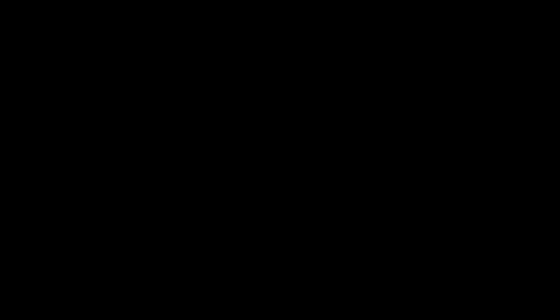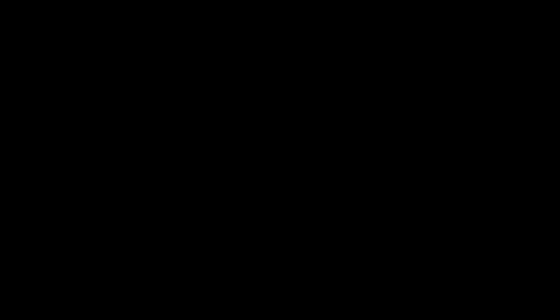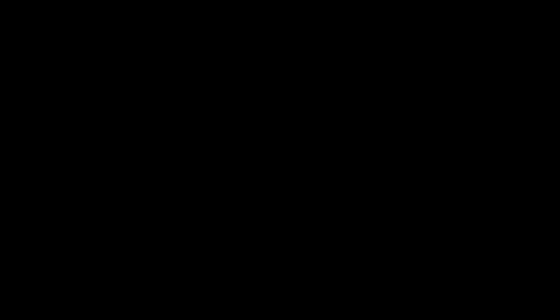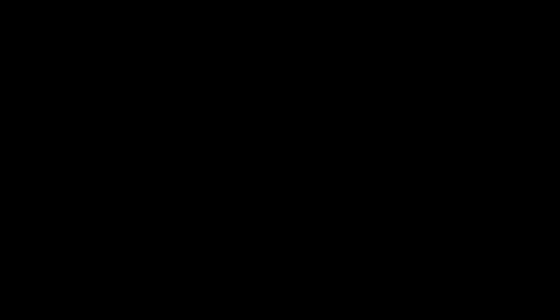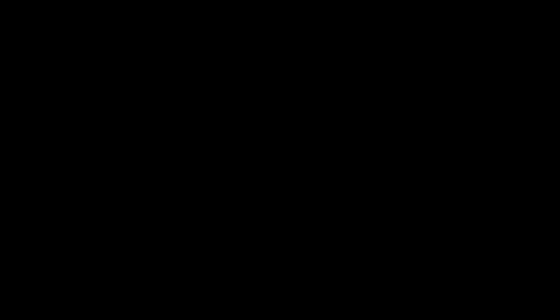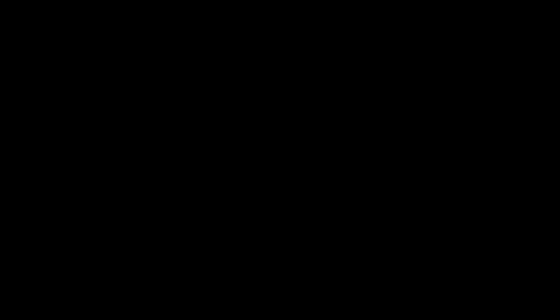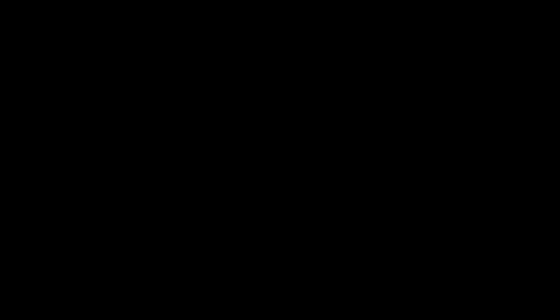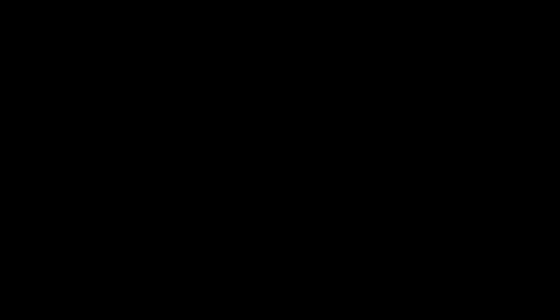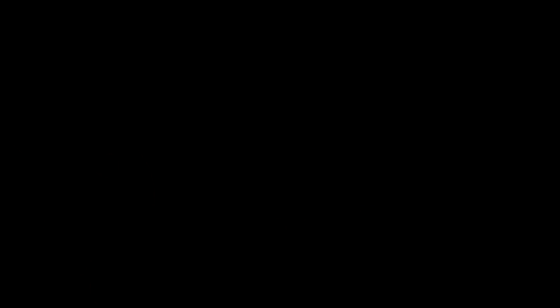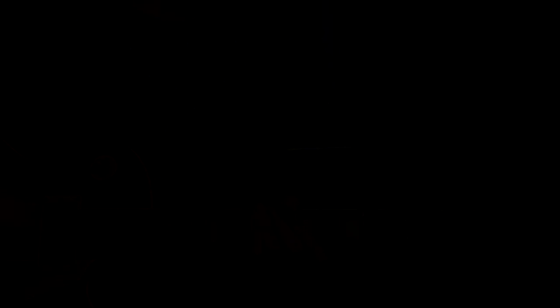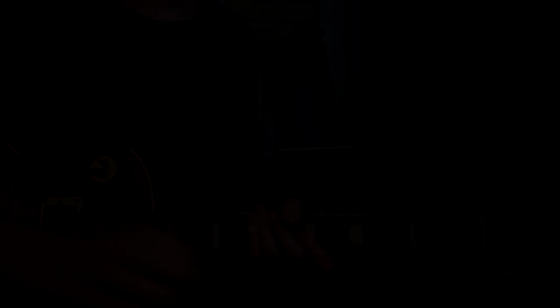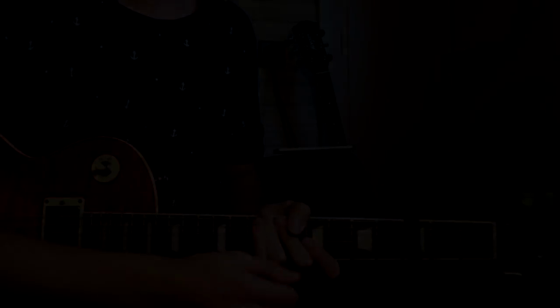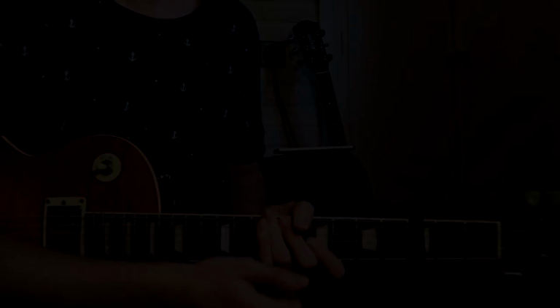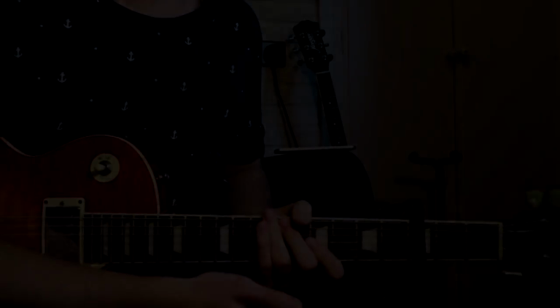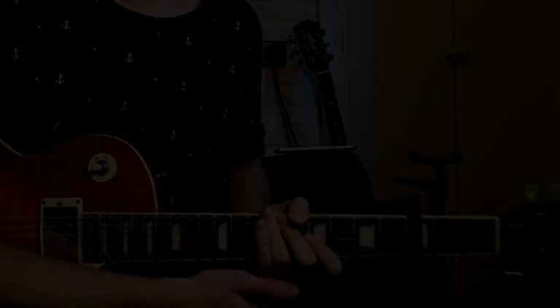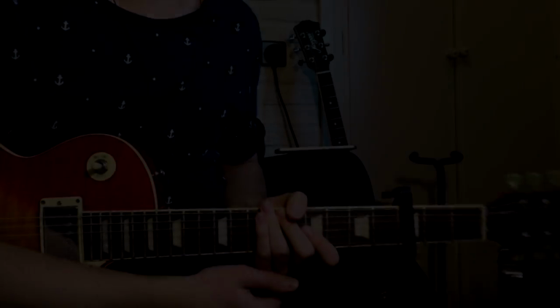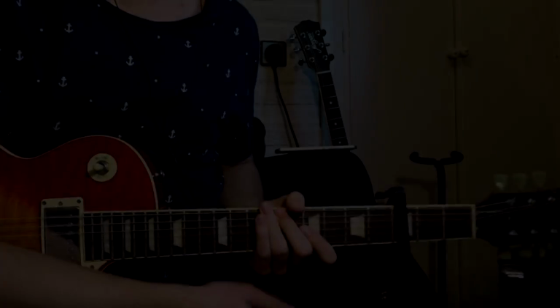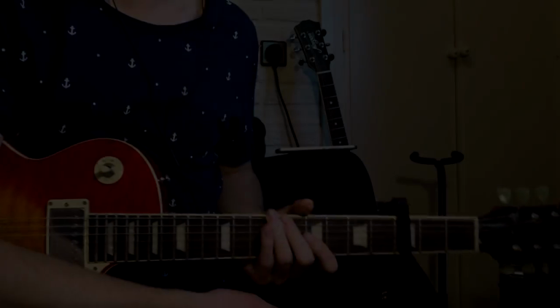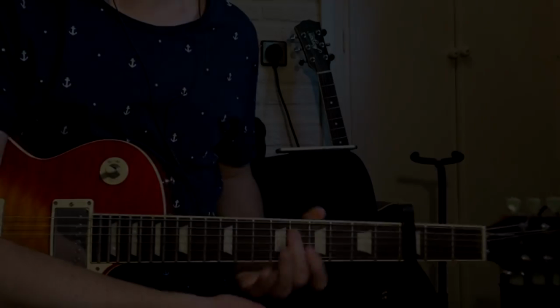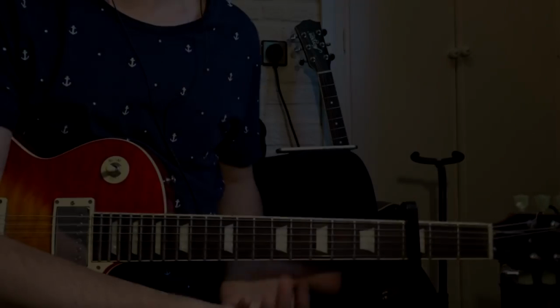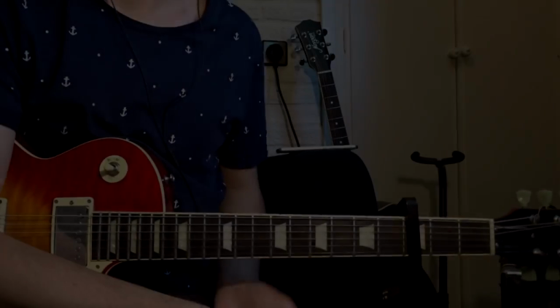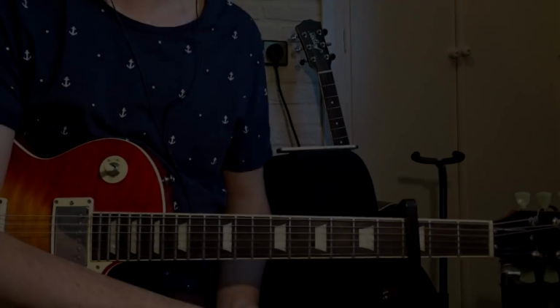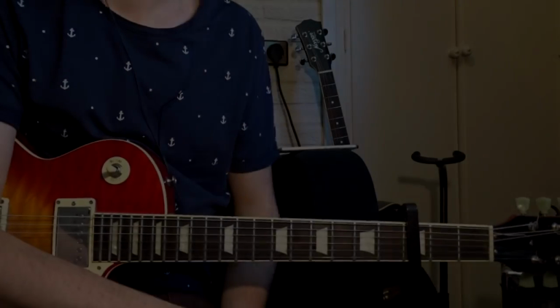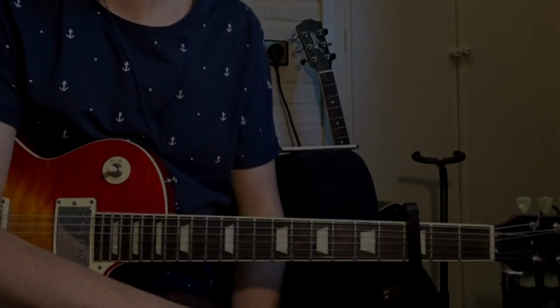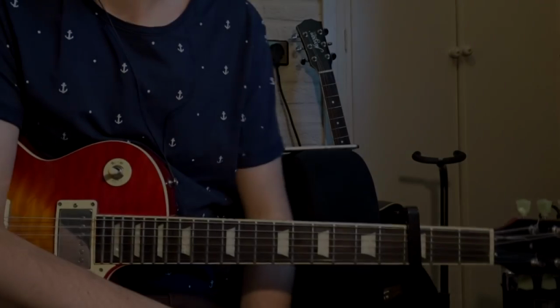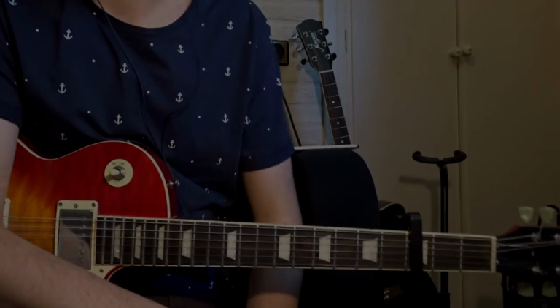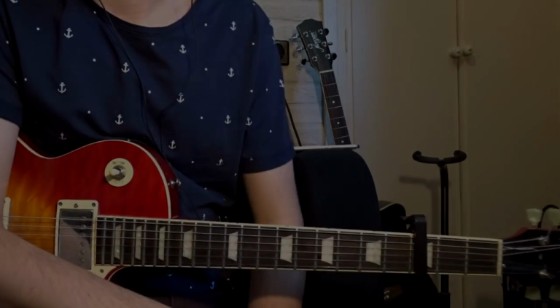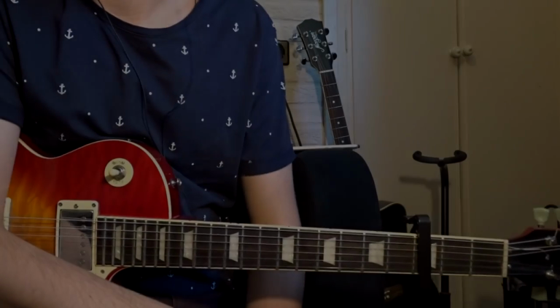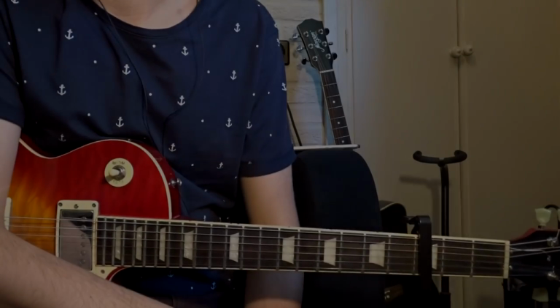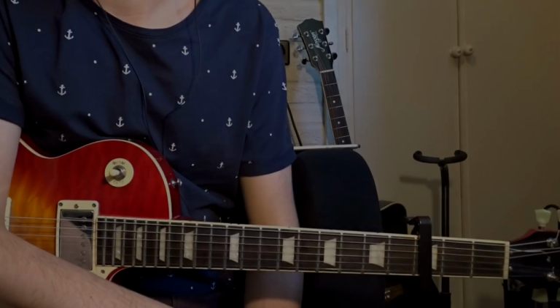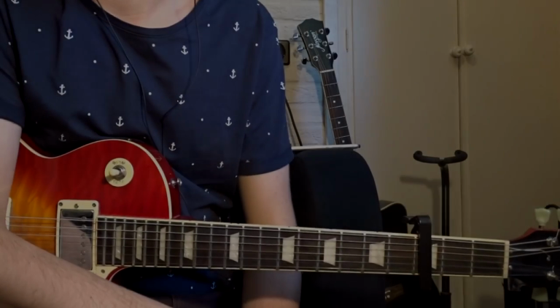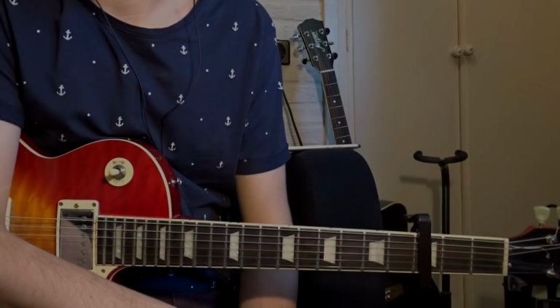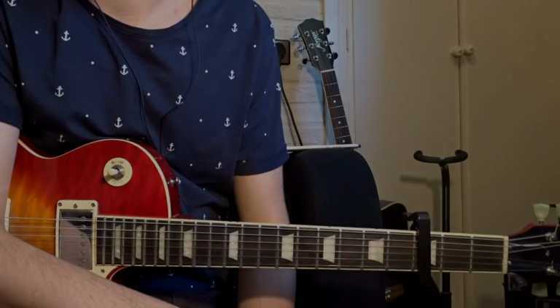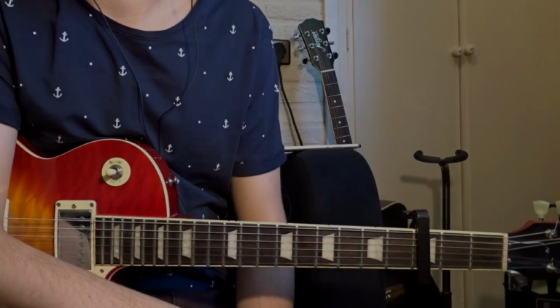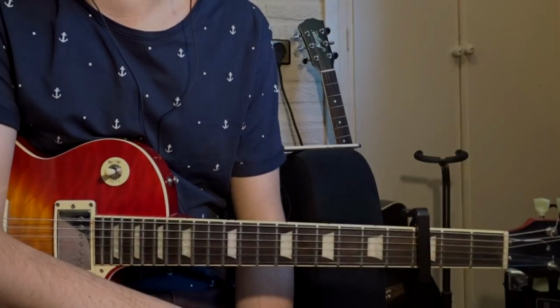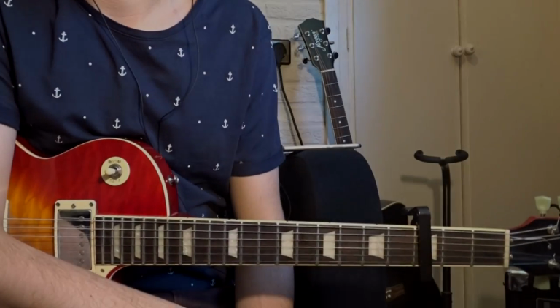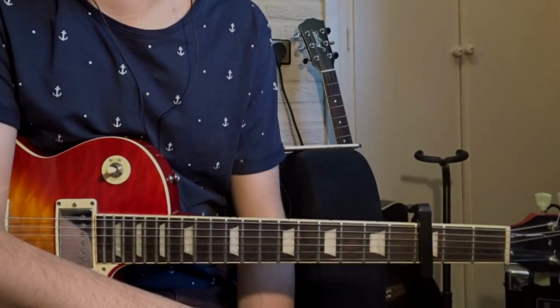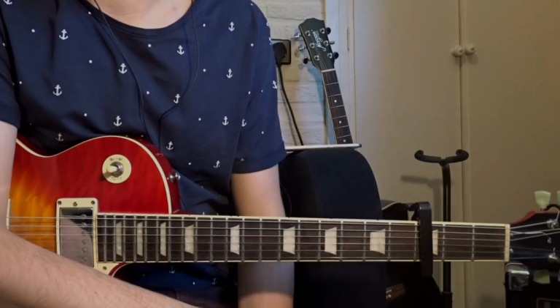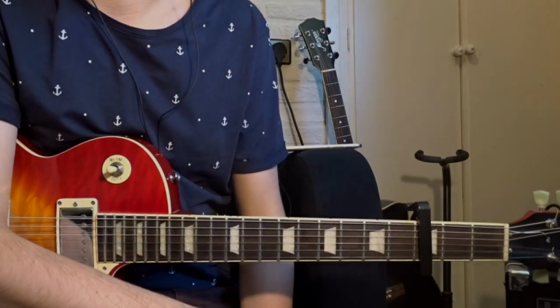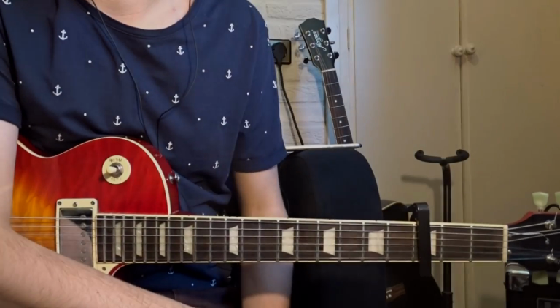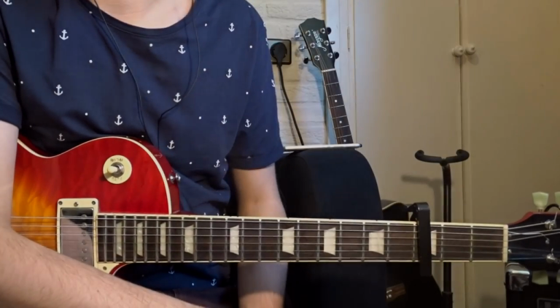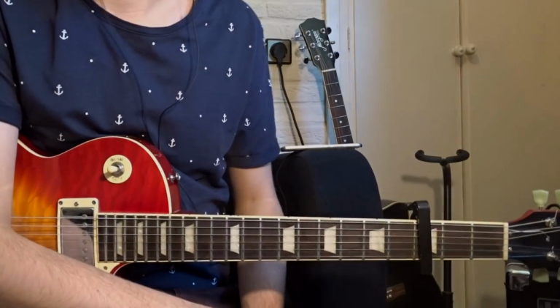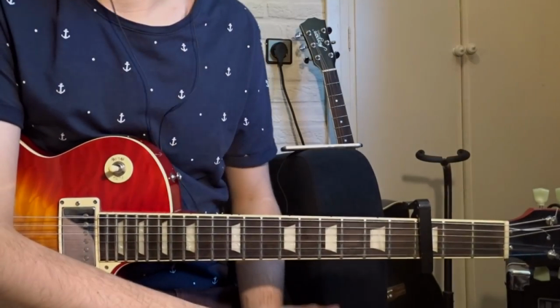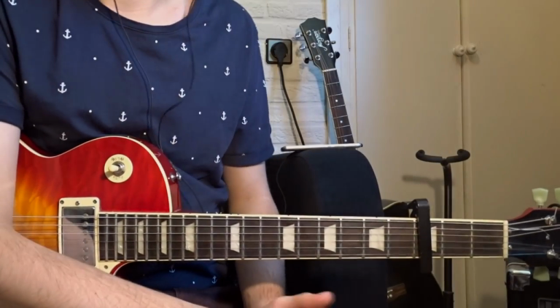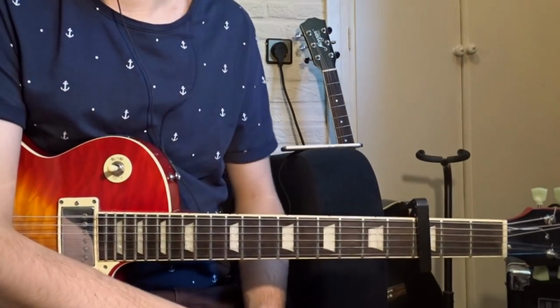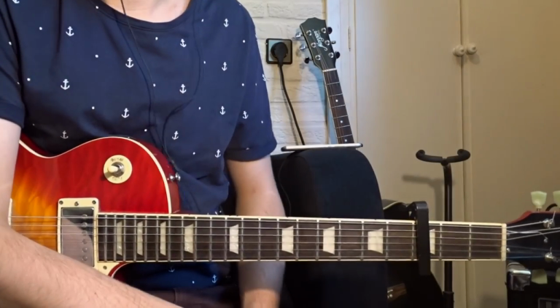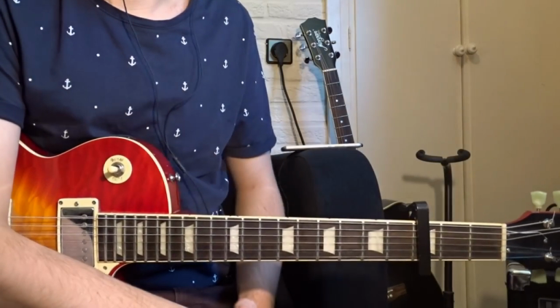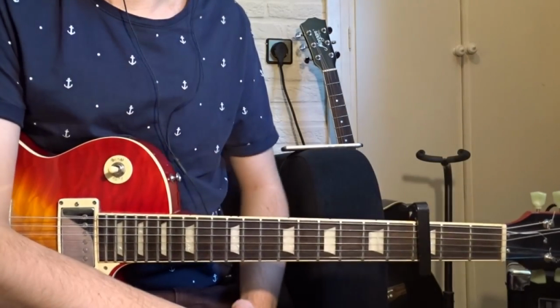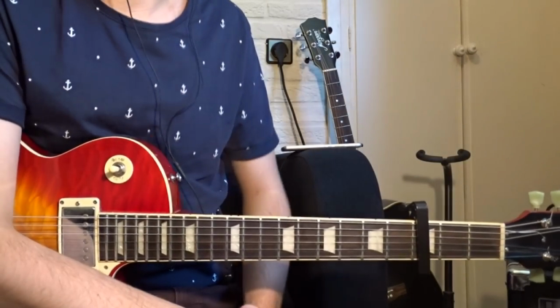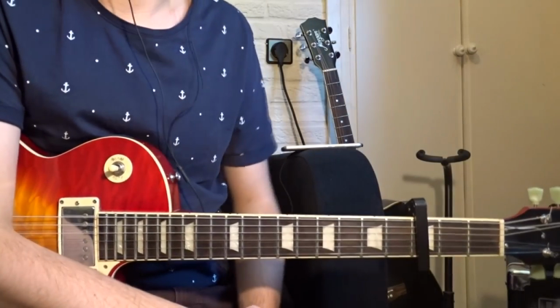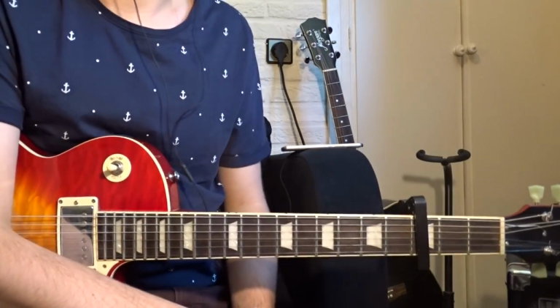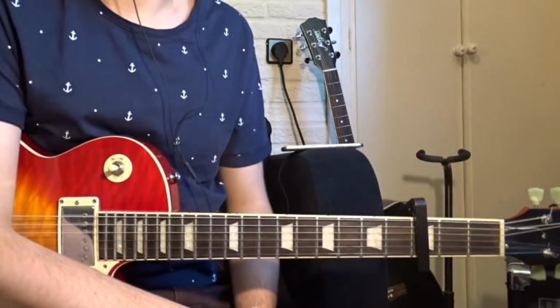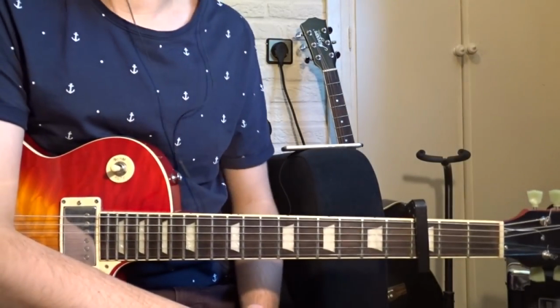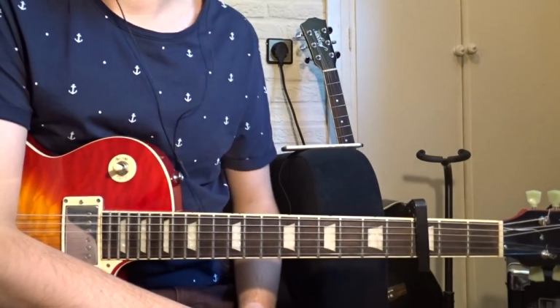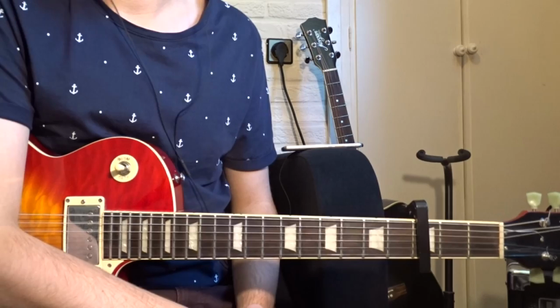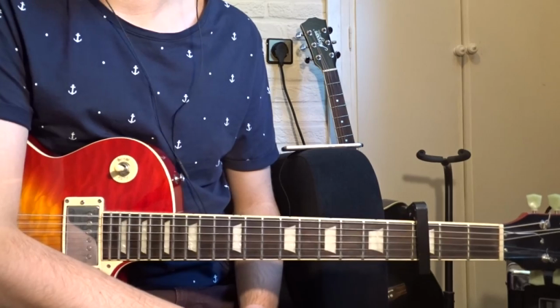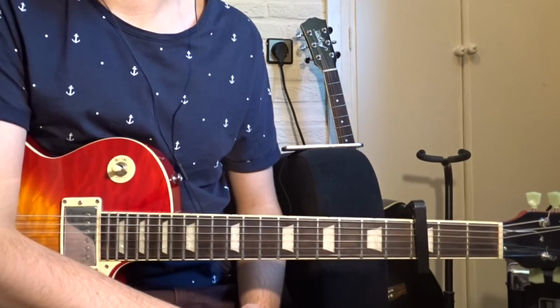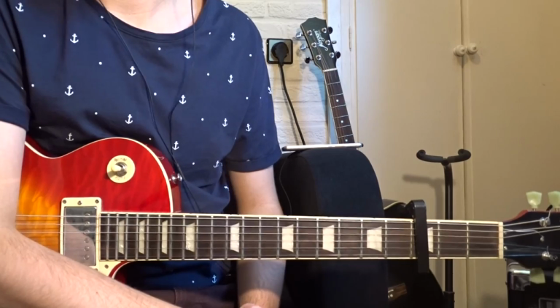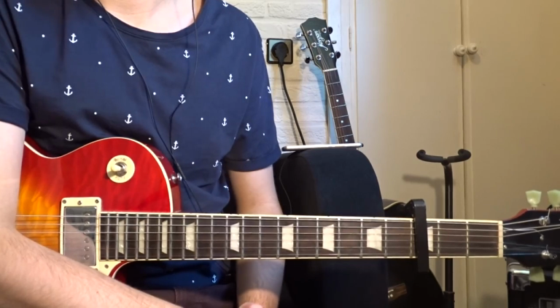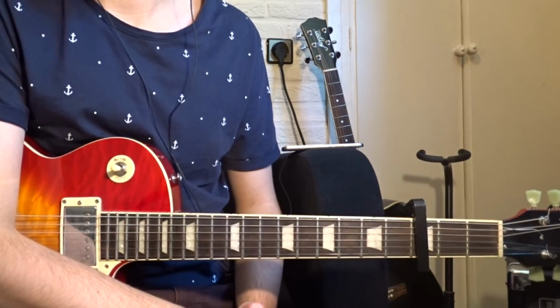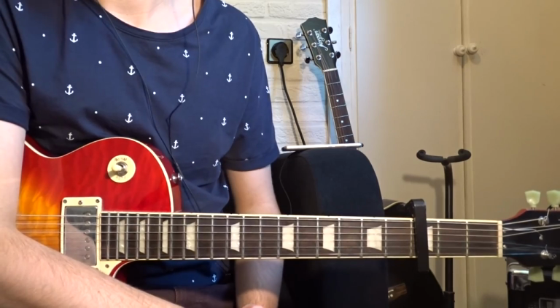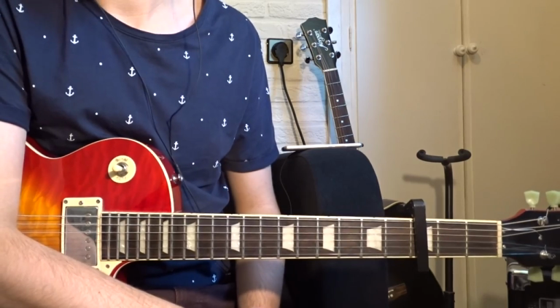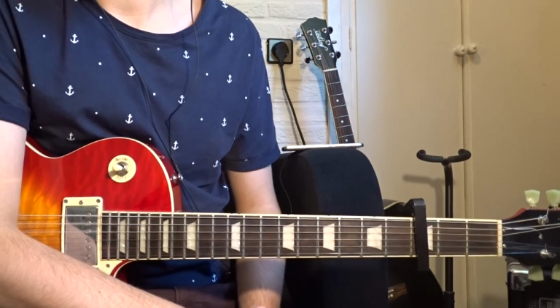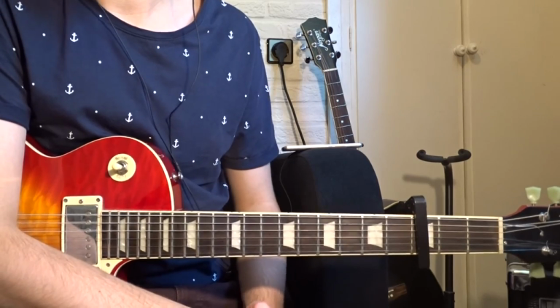Hello everybody, welcome to my video. In this video I will show you how to play Cooking Up Something Good by Meg DeMarco.